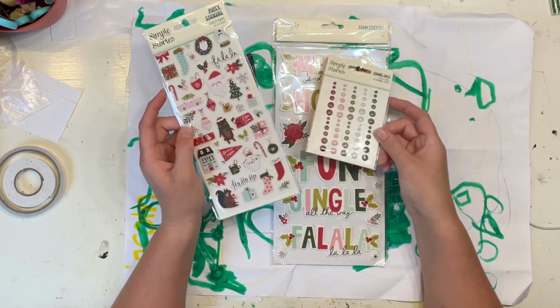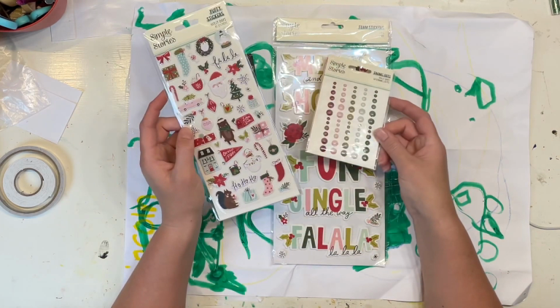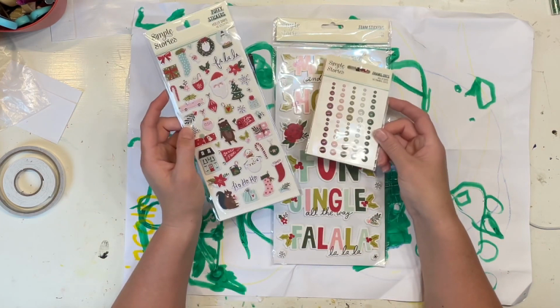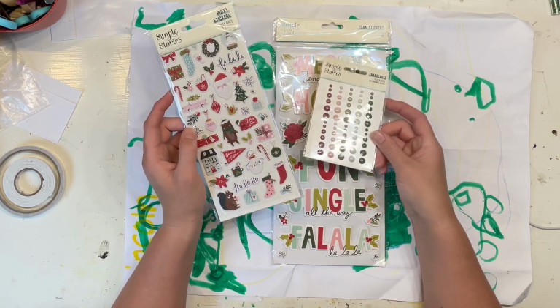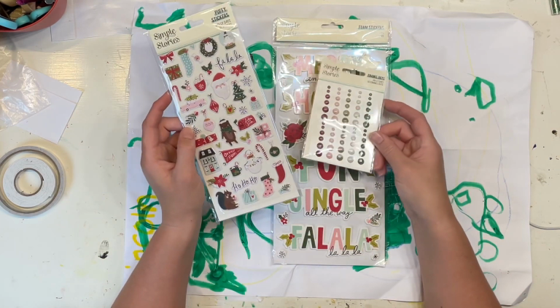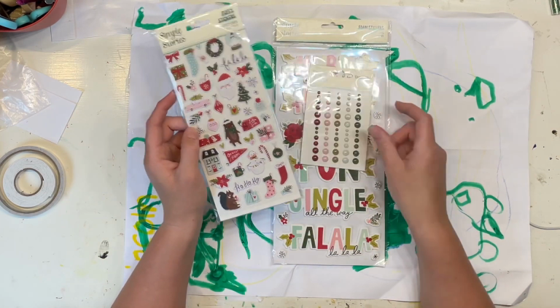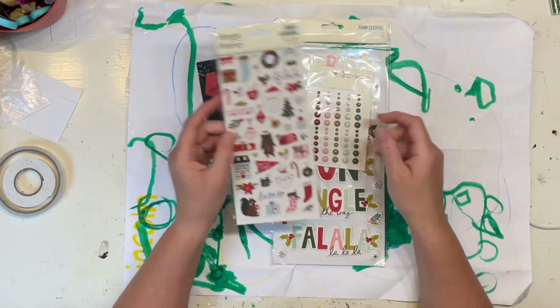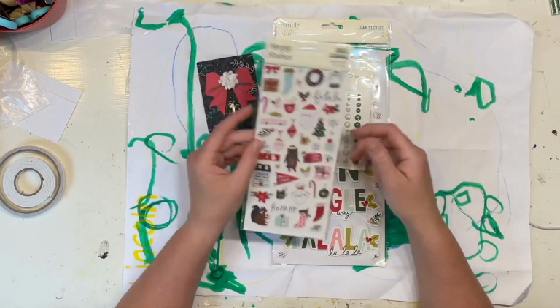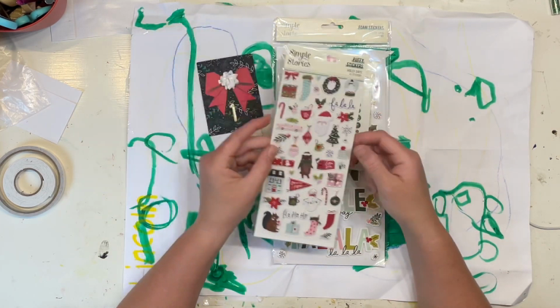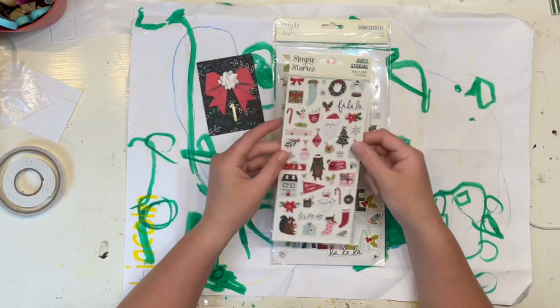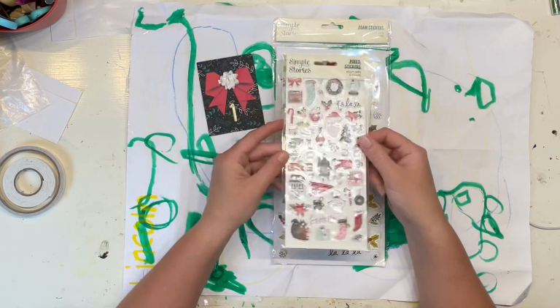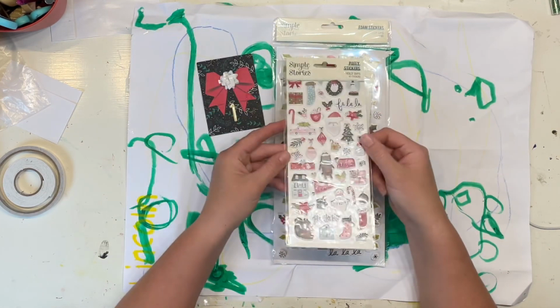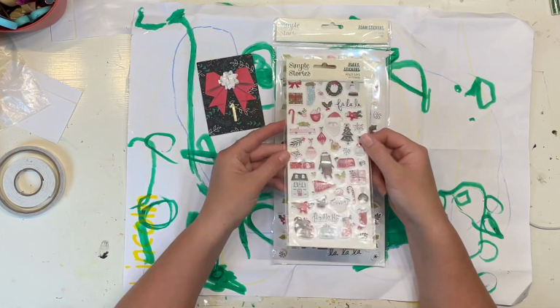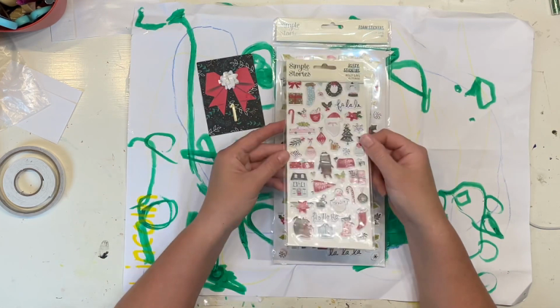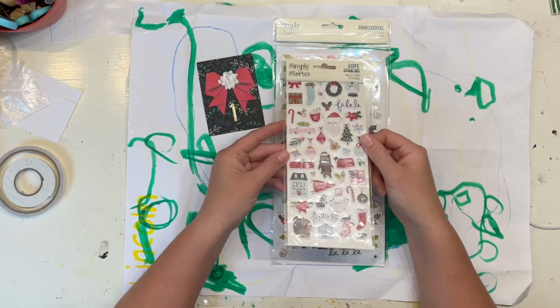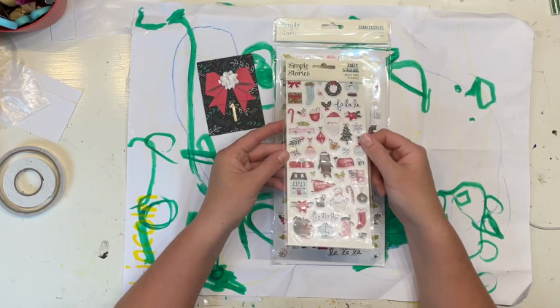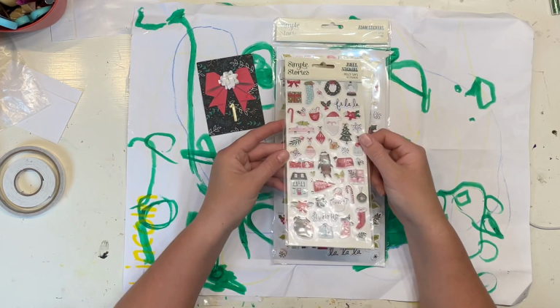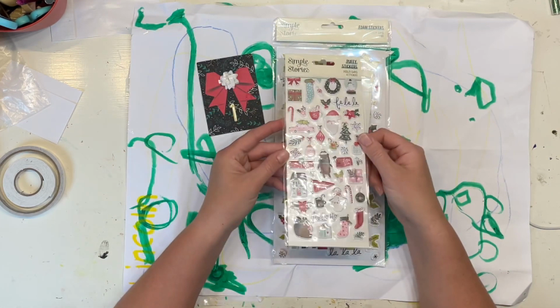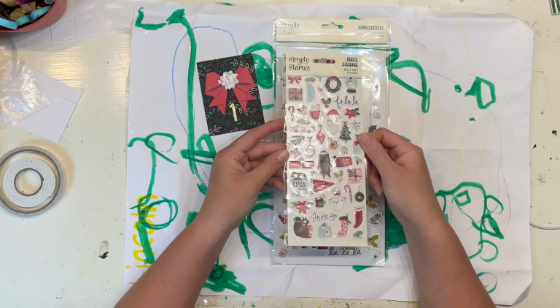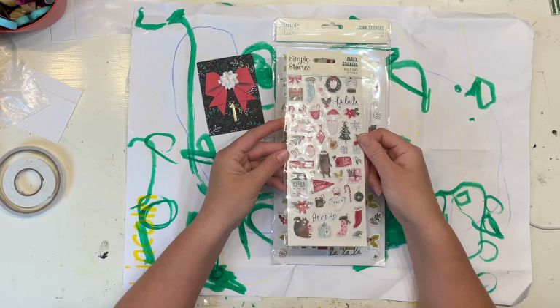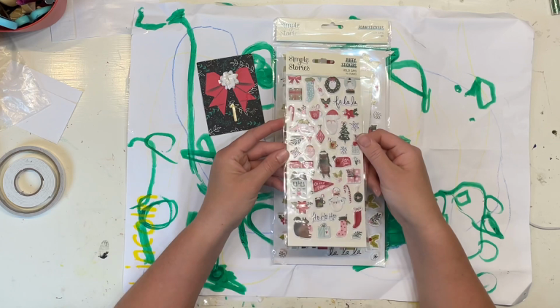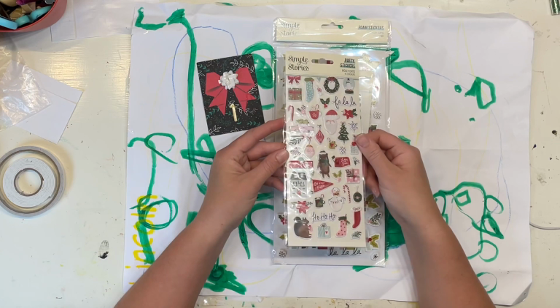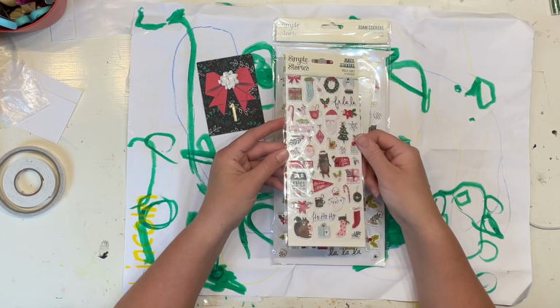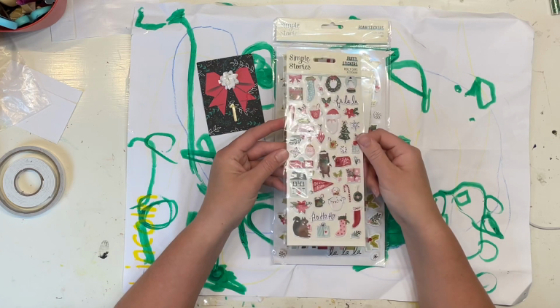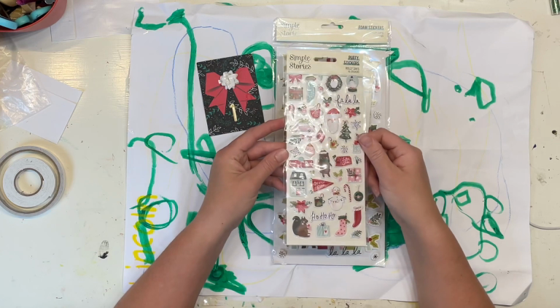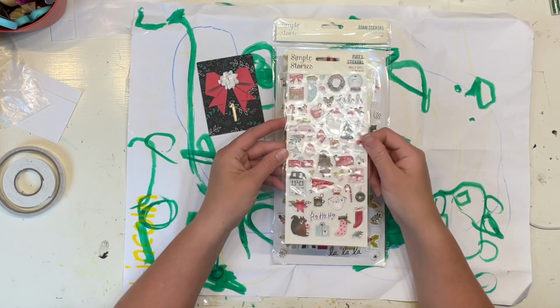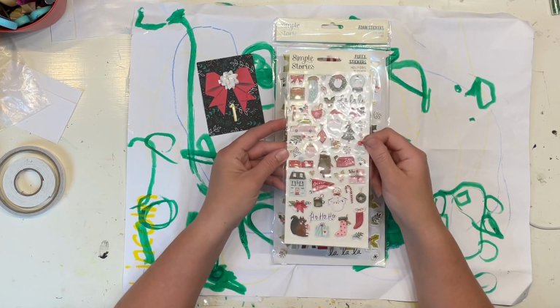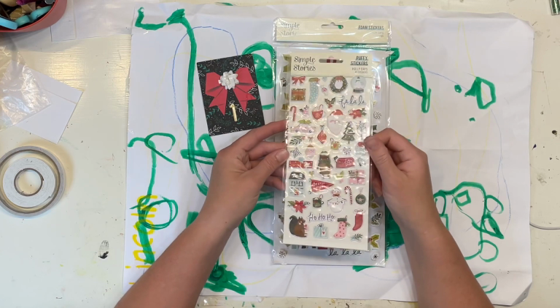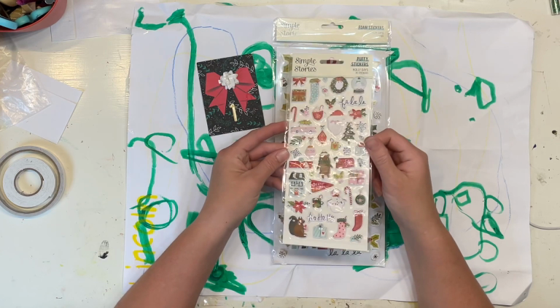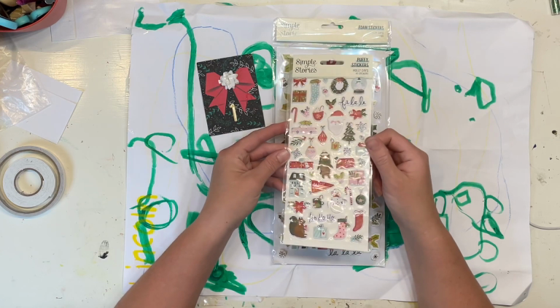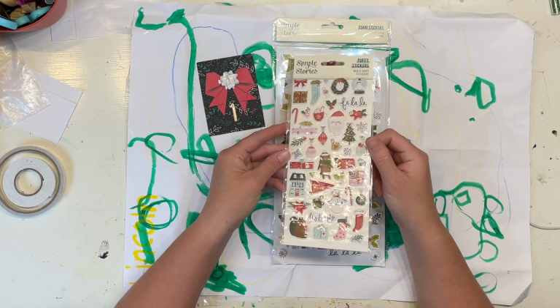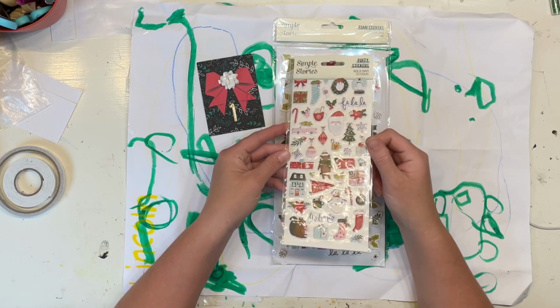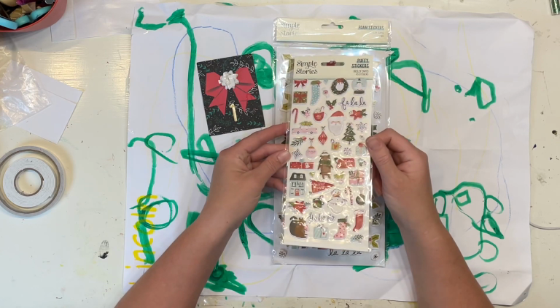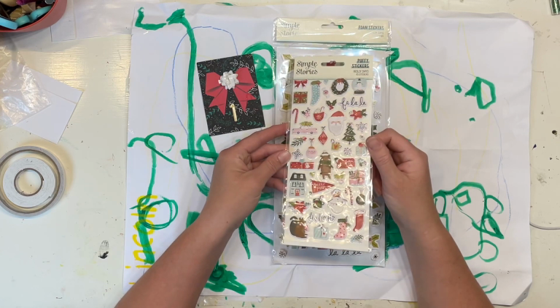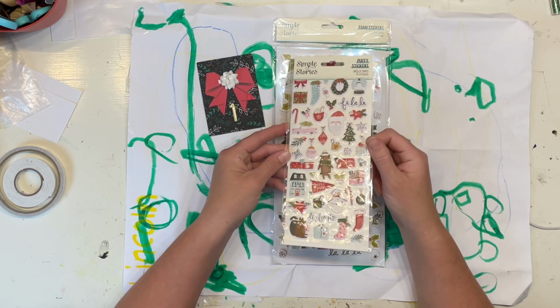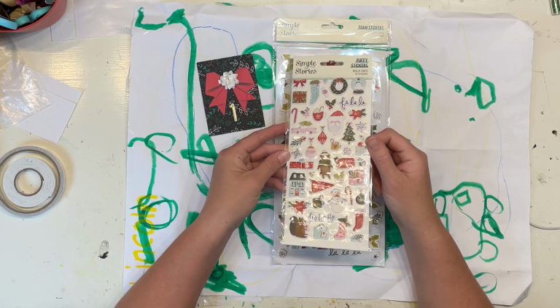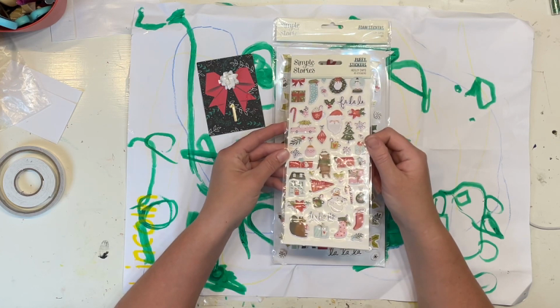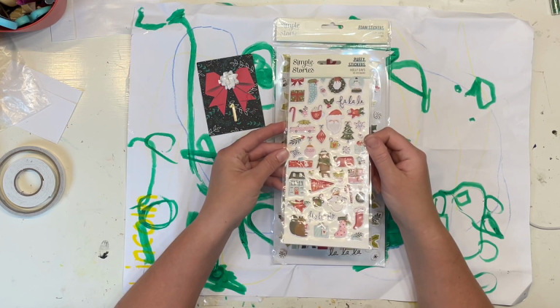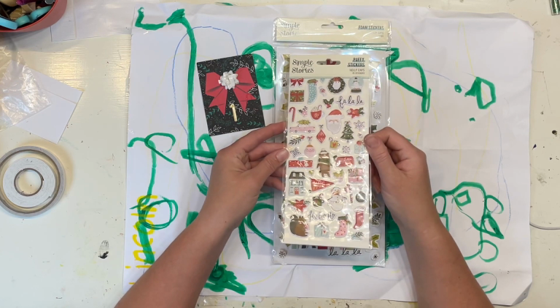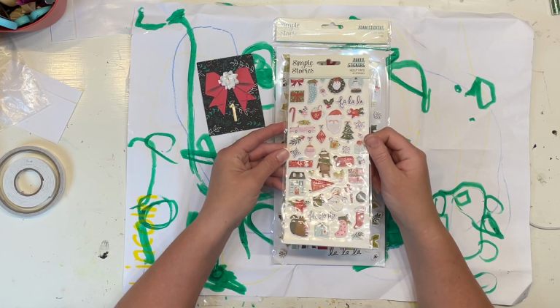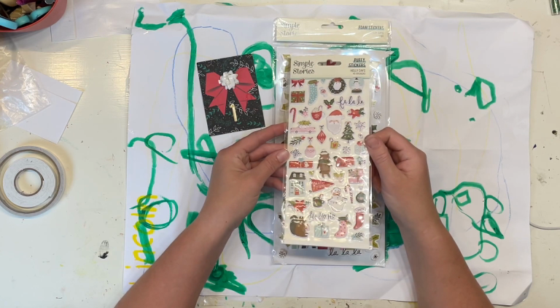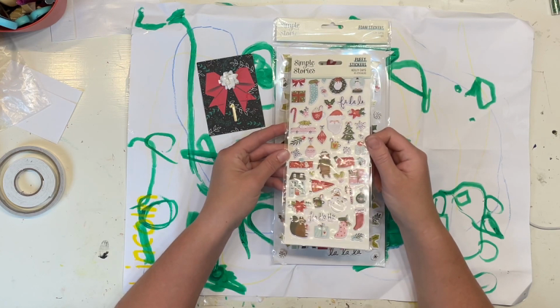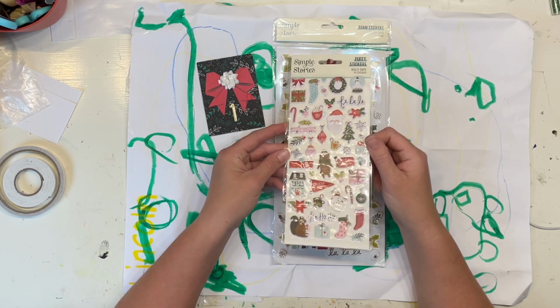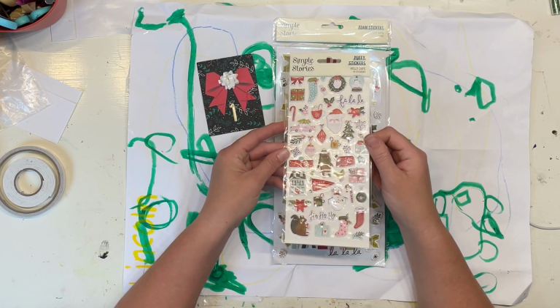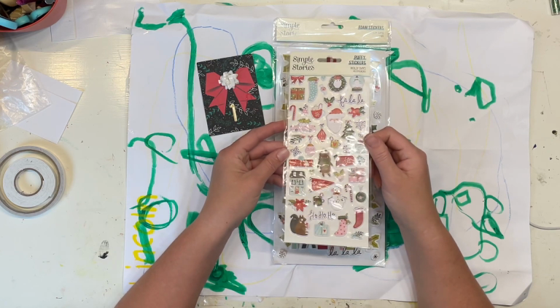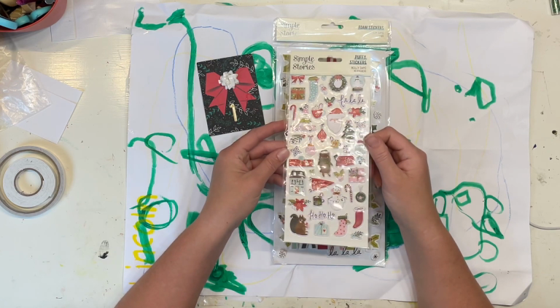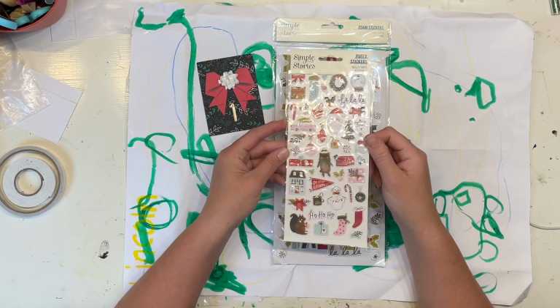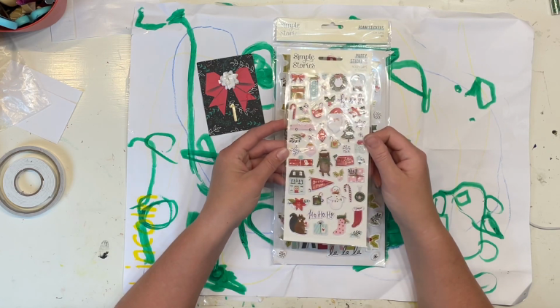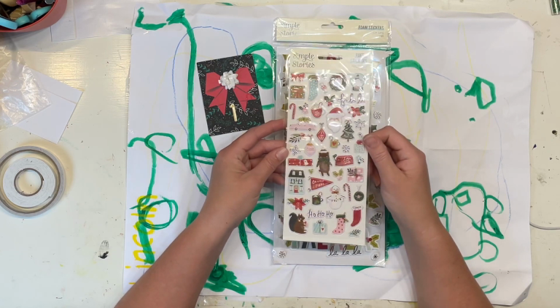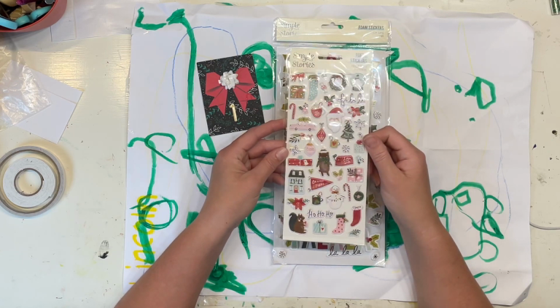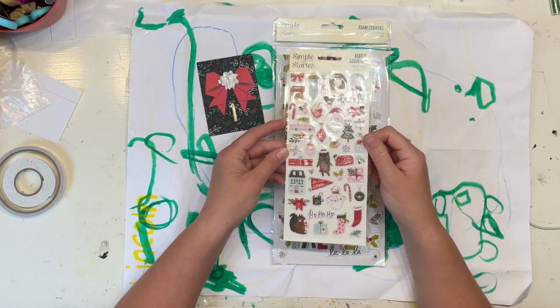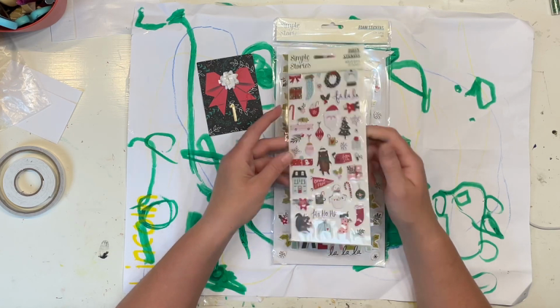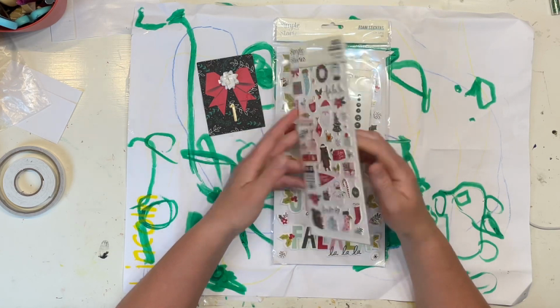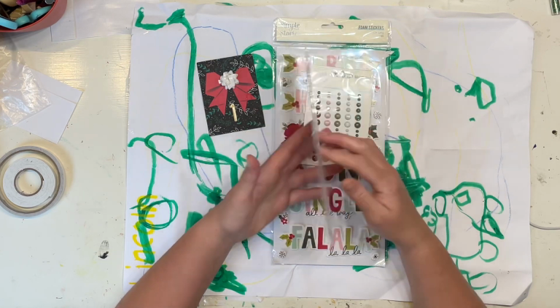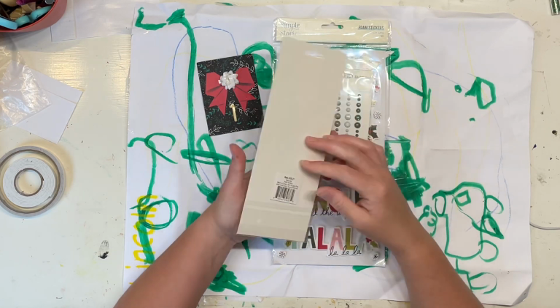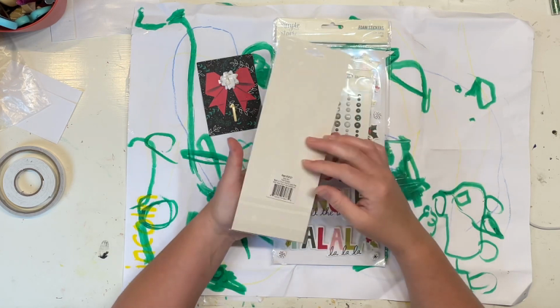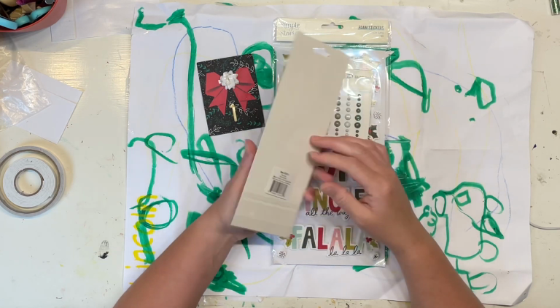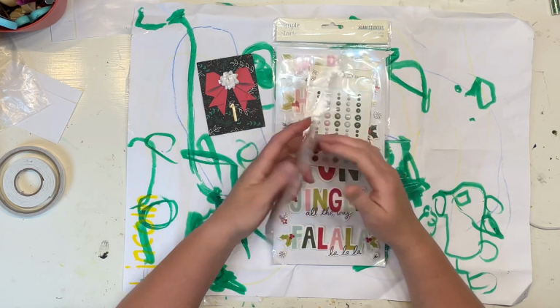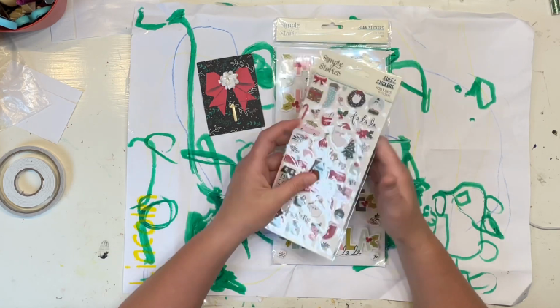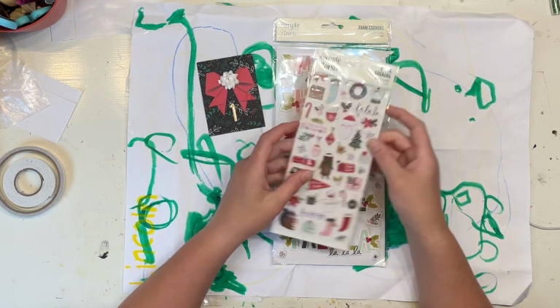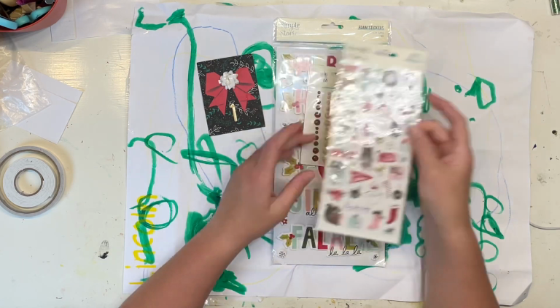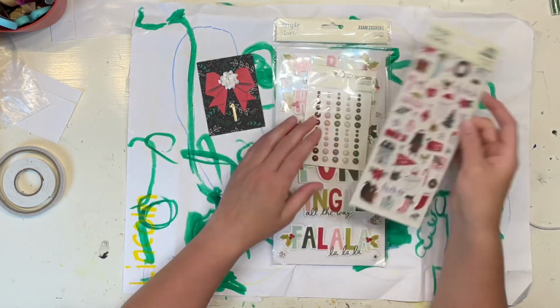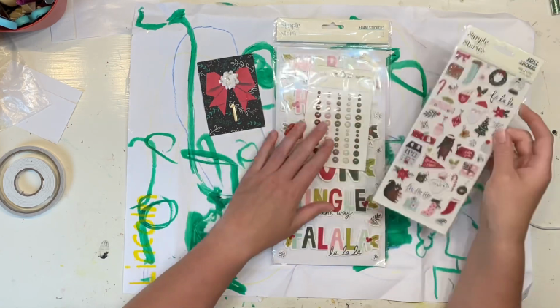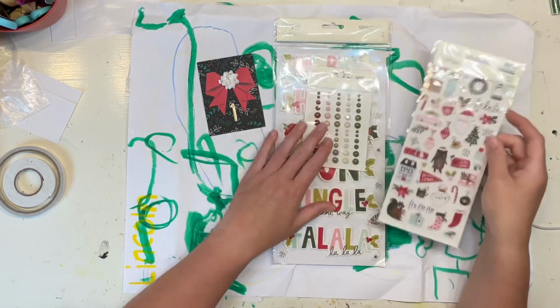Enamel dots and super cute puffies. They are so cute. Love that.